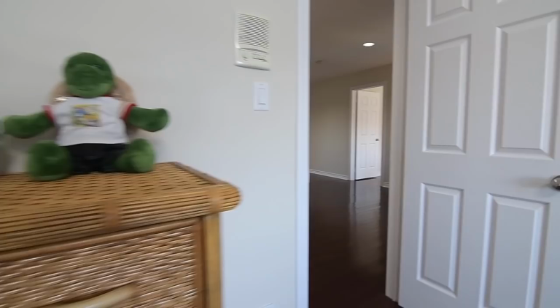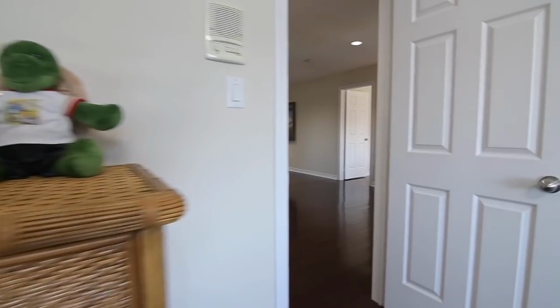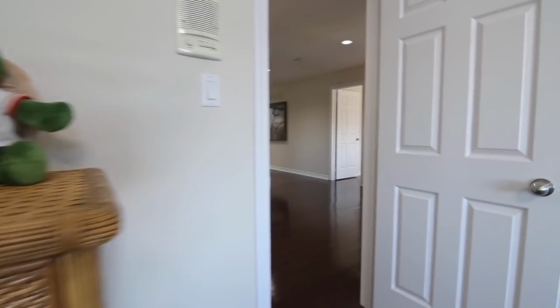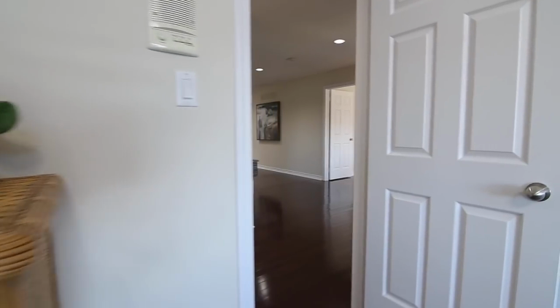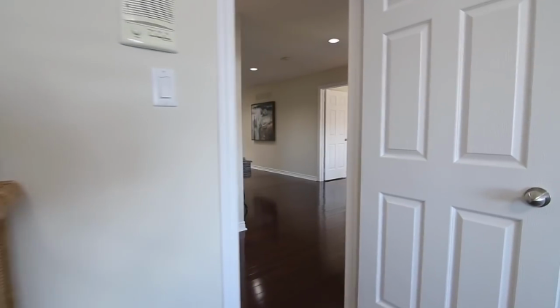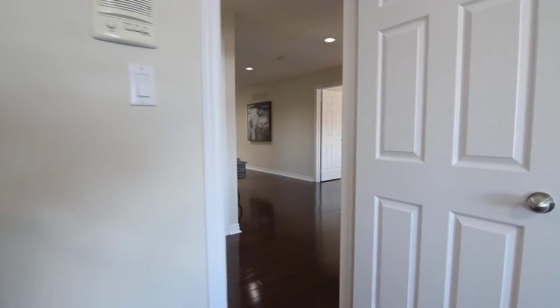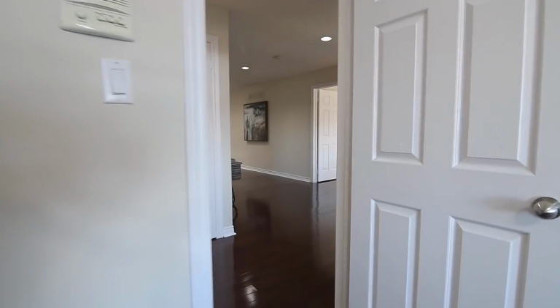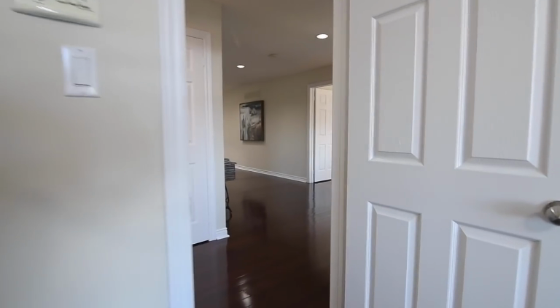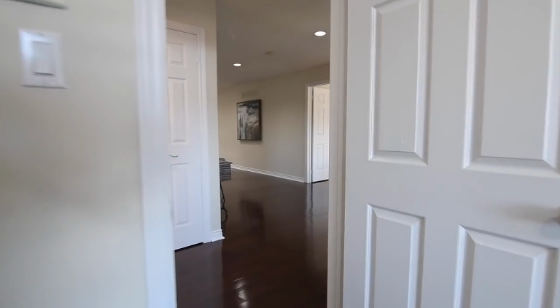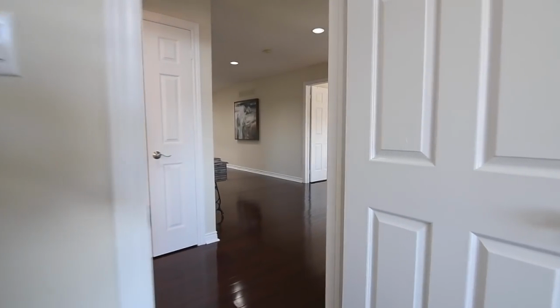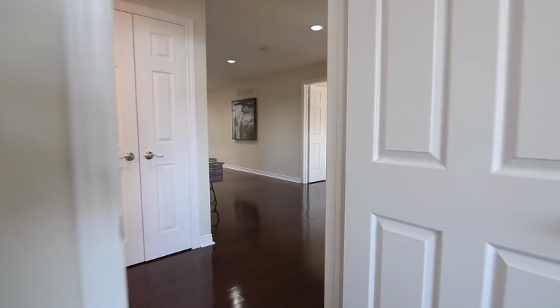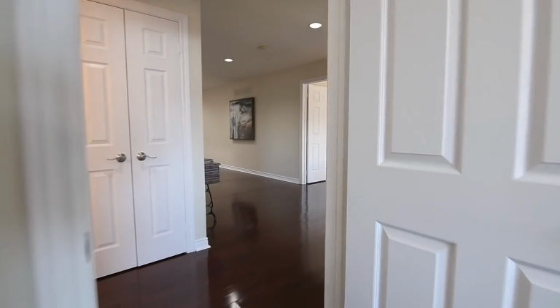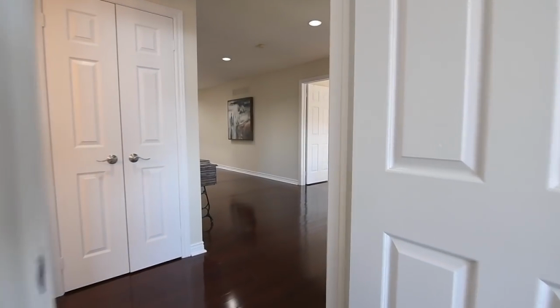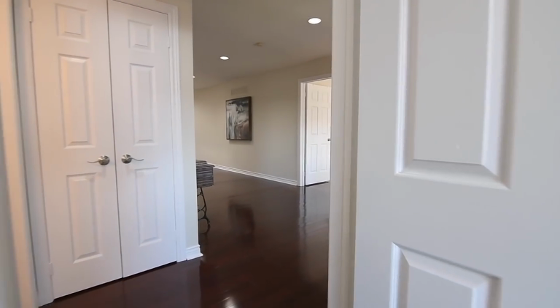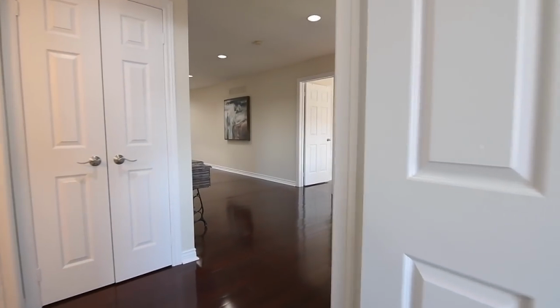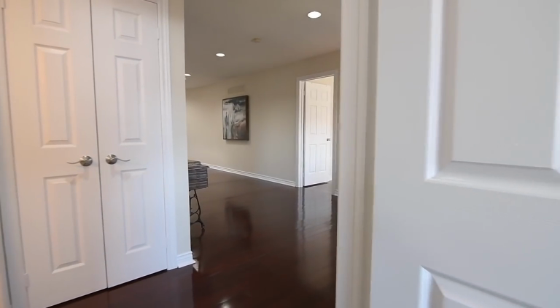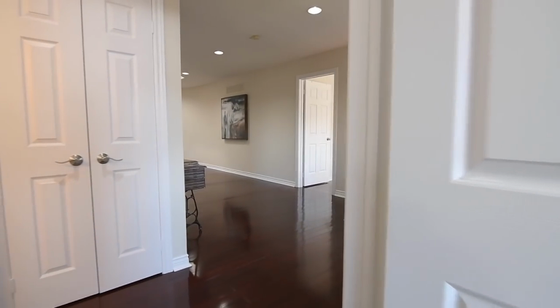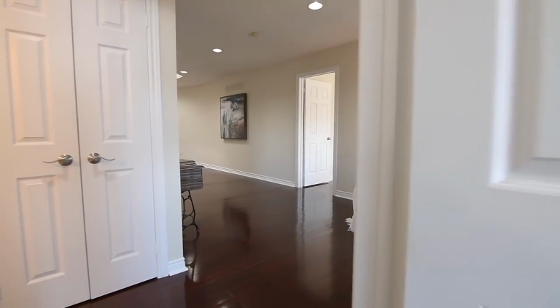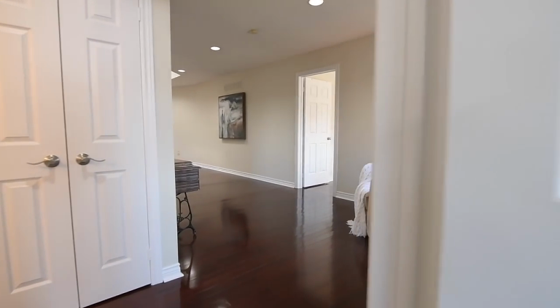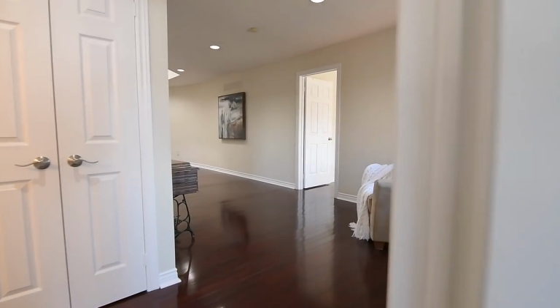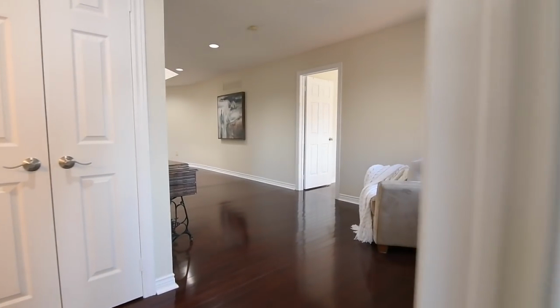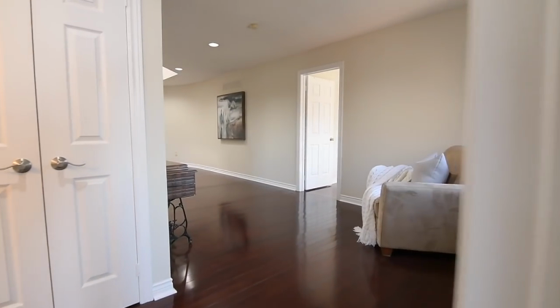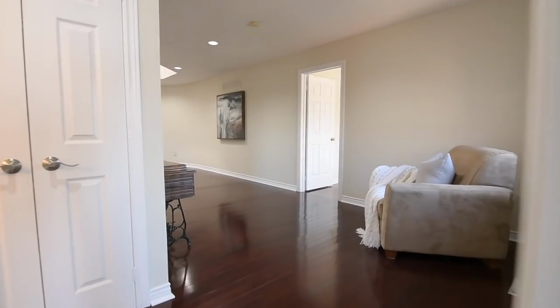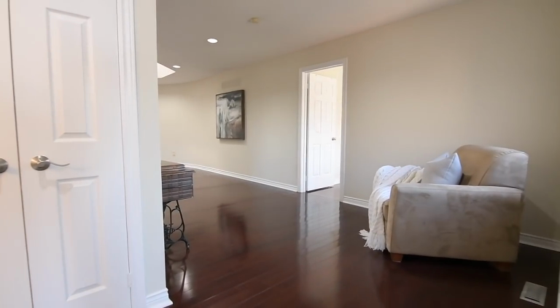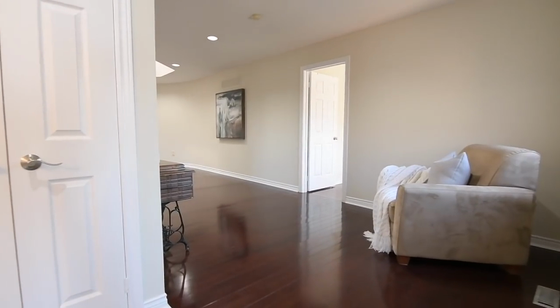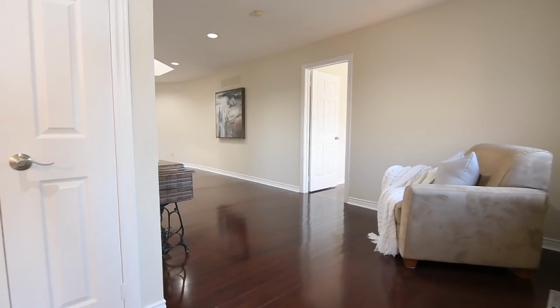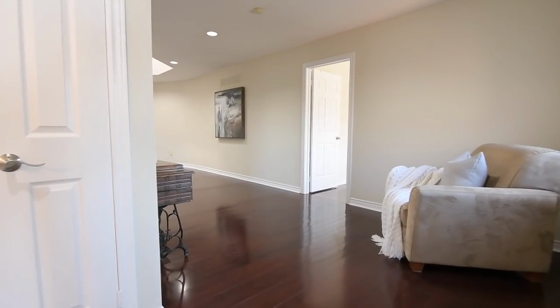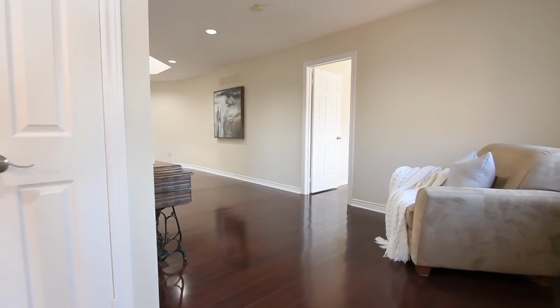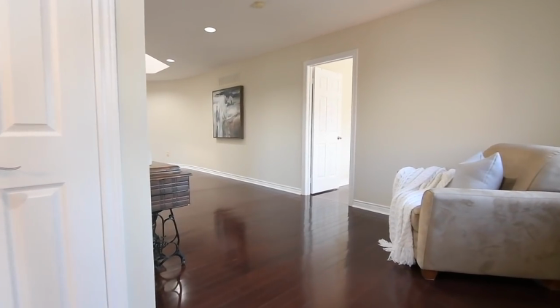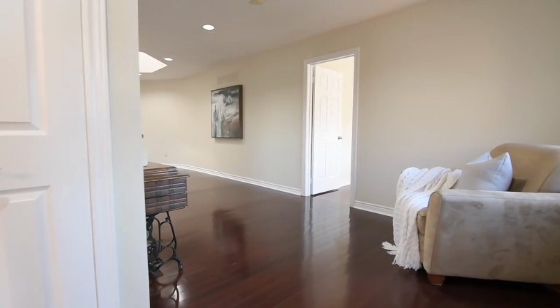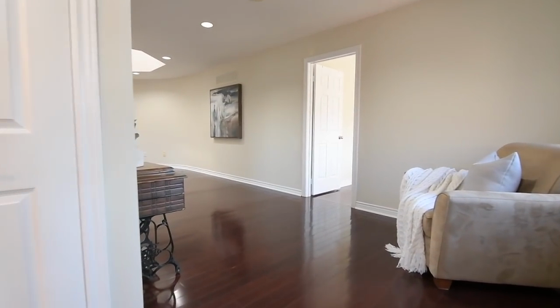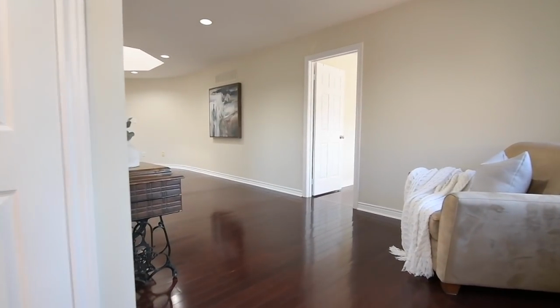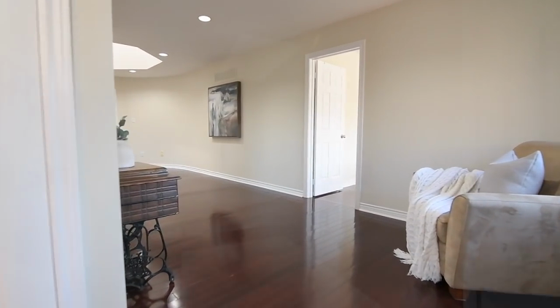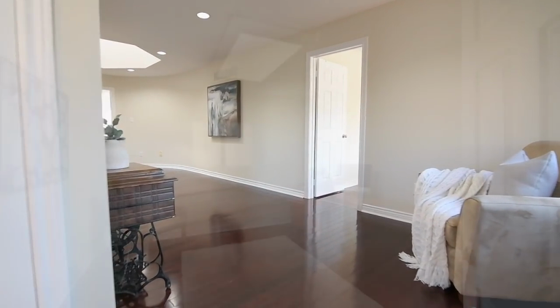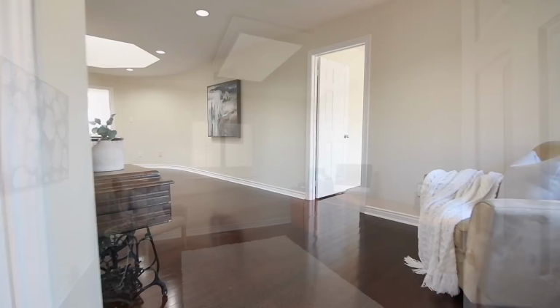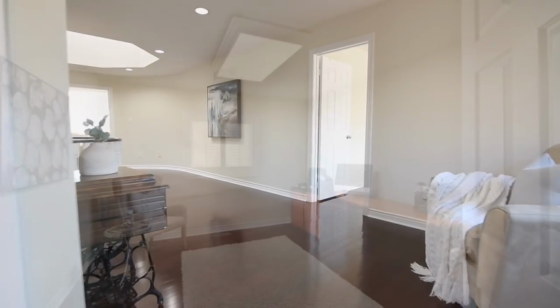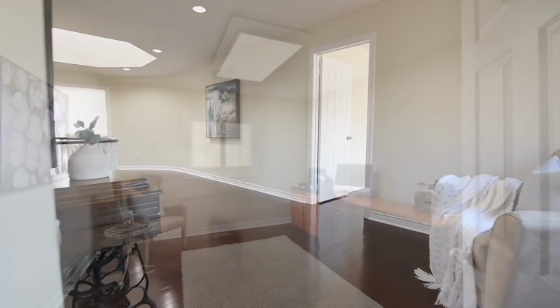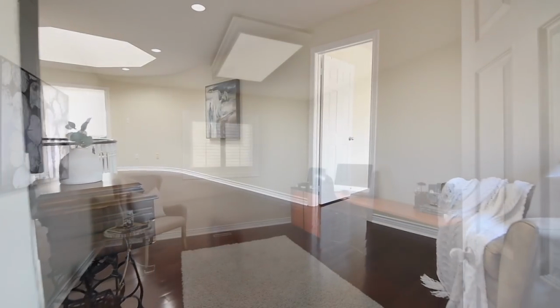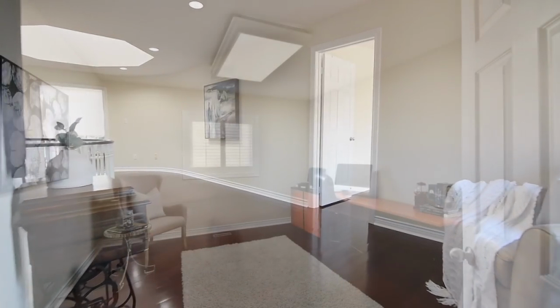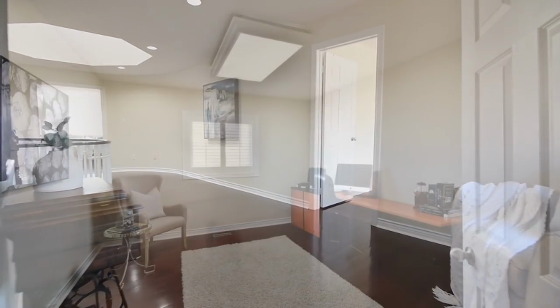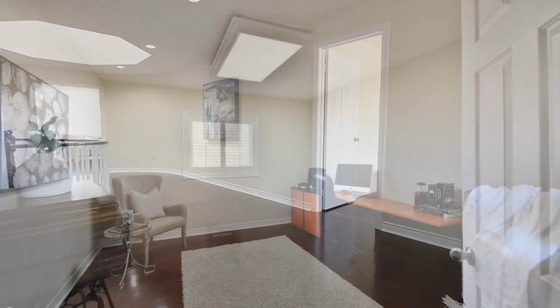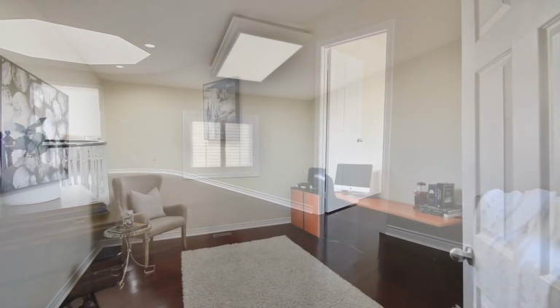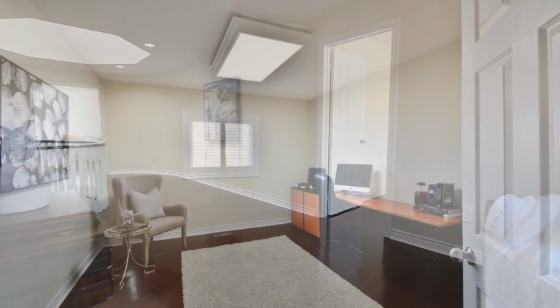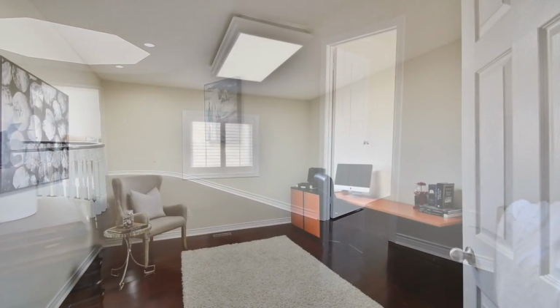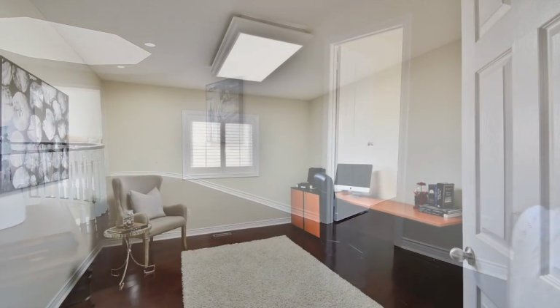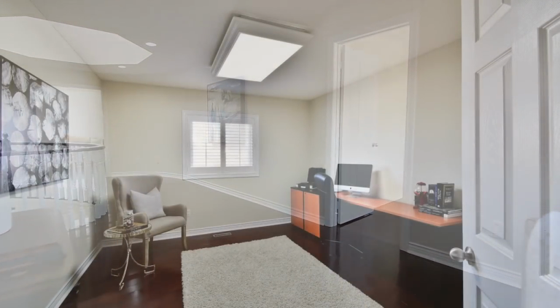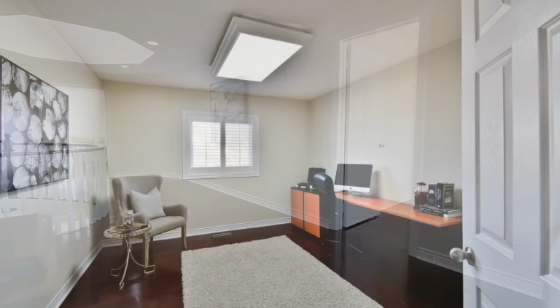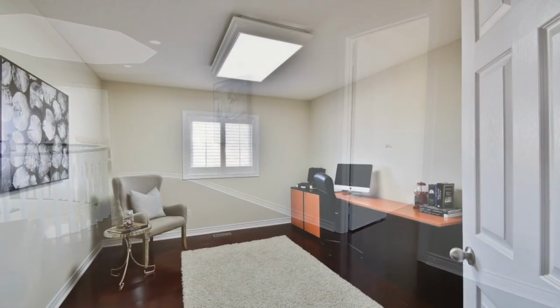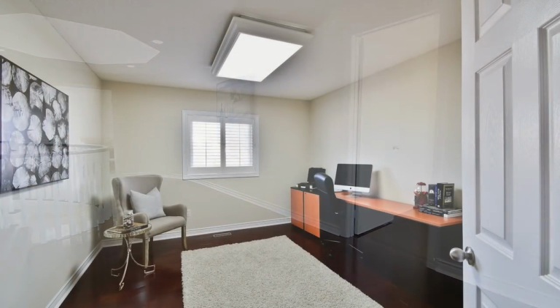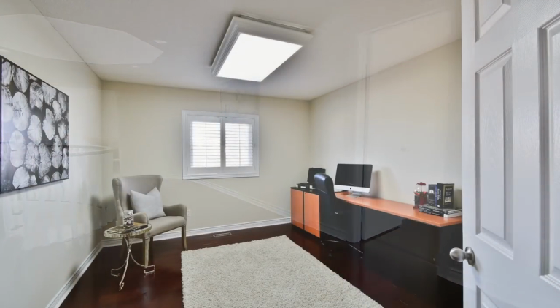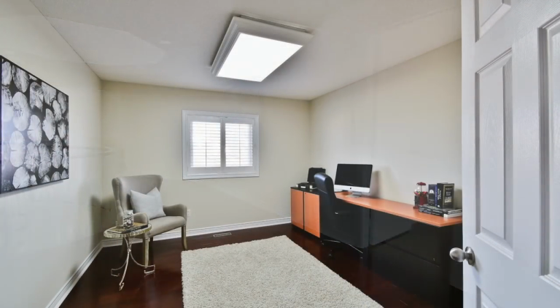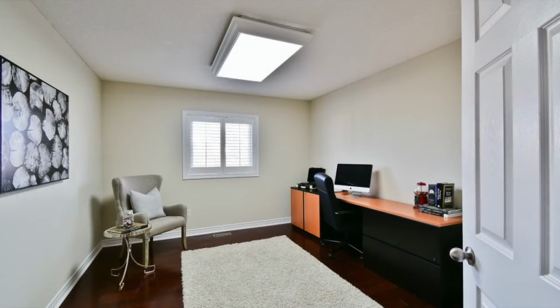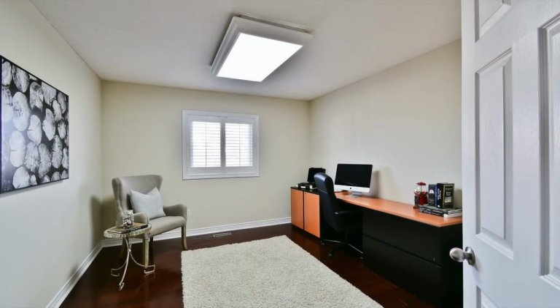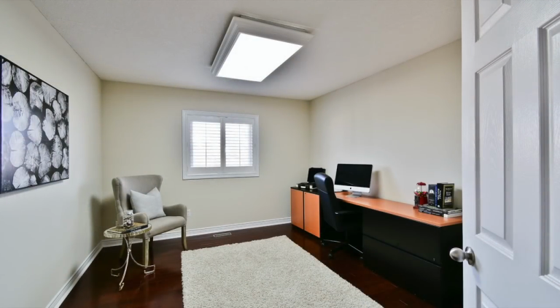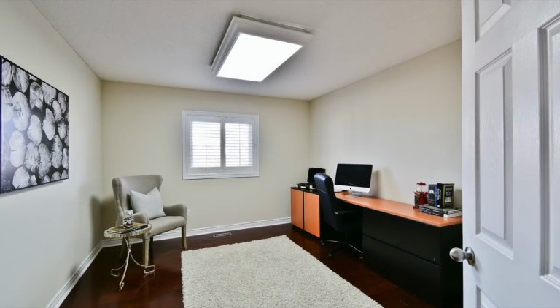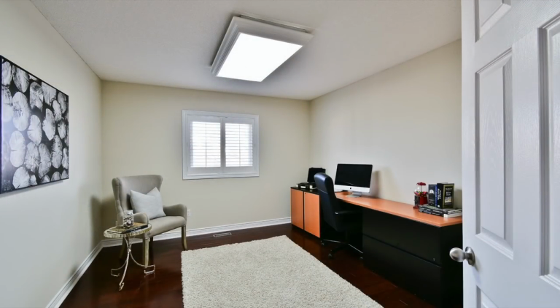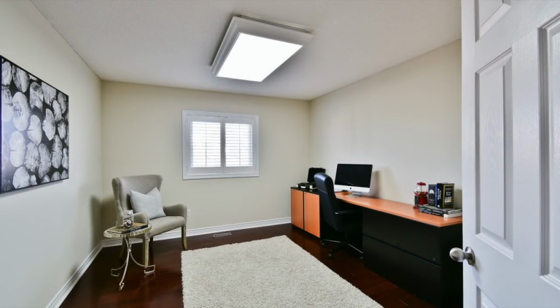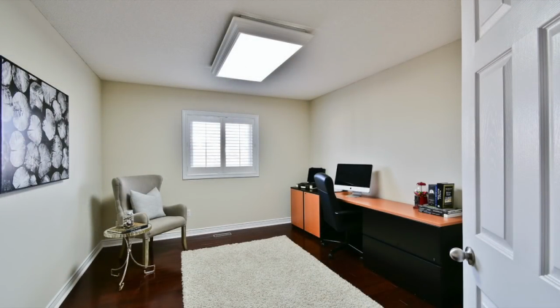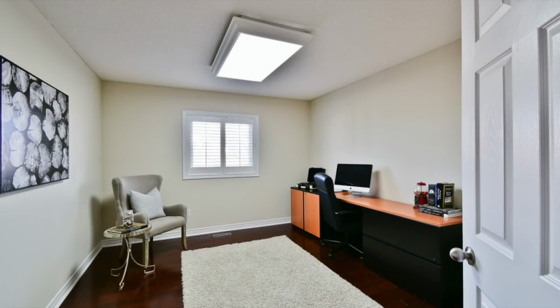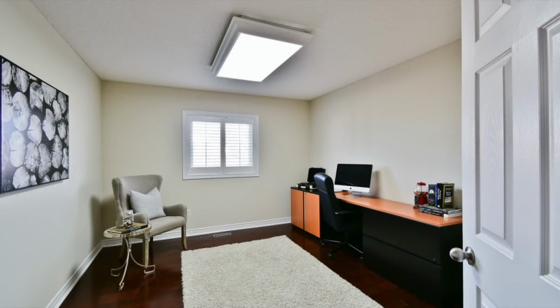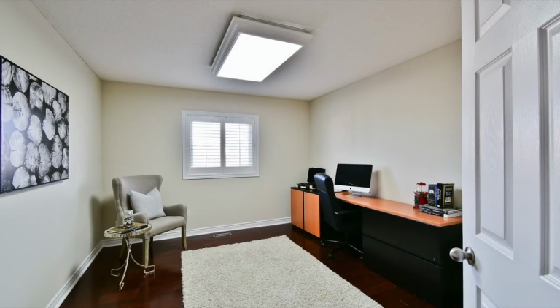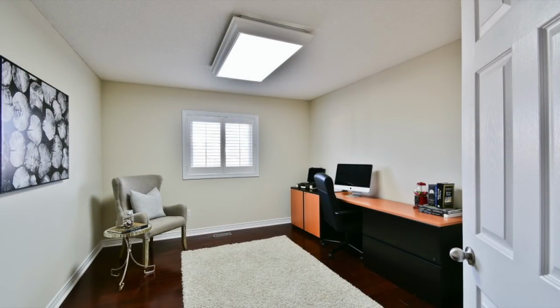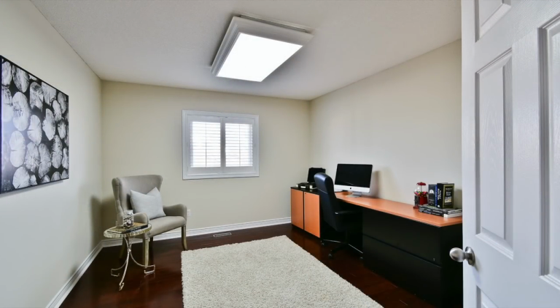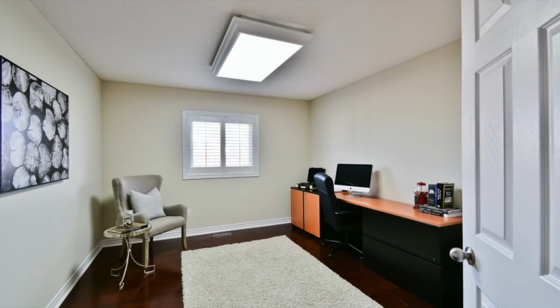While the fourth bedroom has California shutters on its window, a ceiling panel light, as well as a good-sized closet.